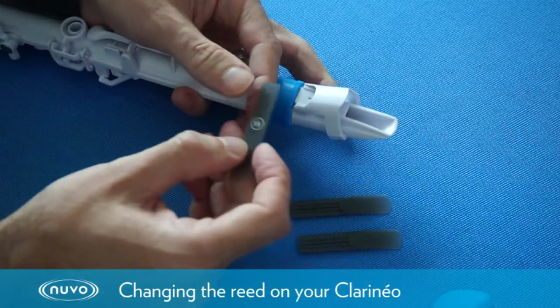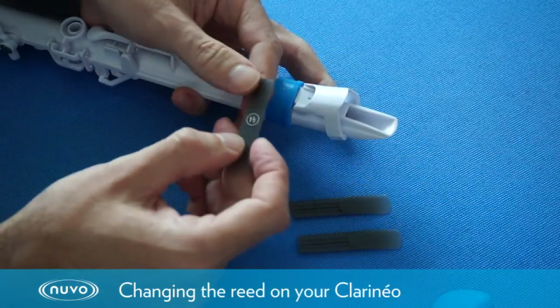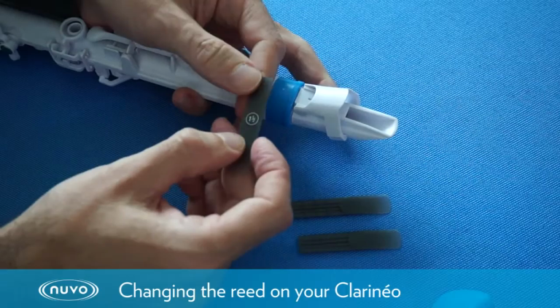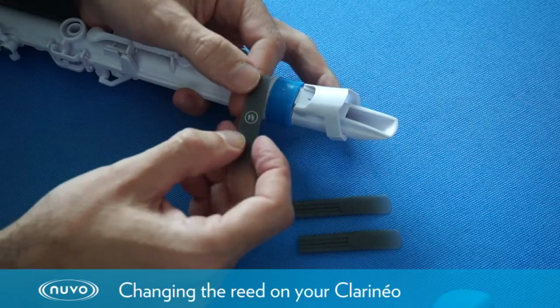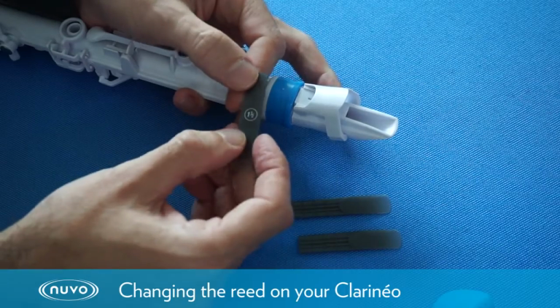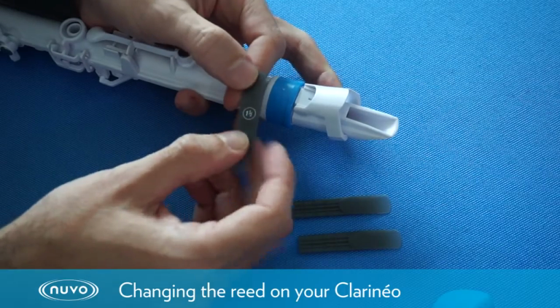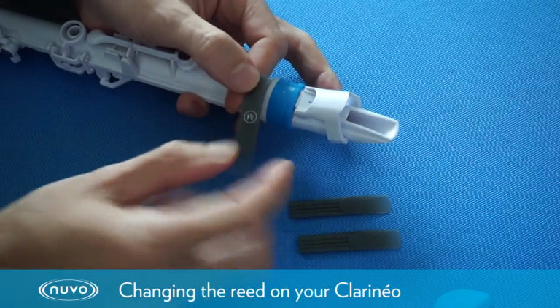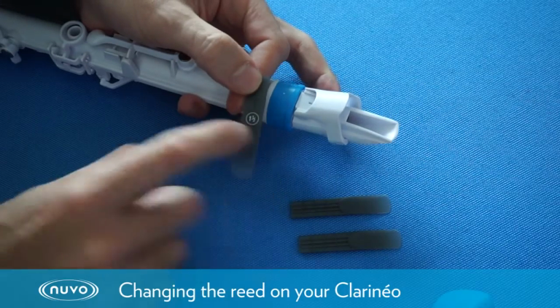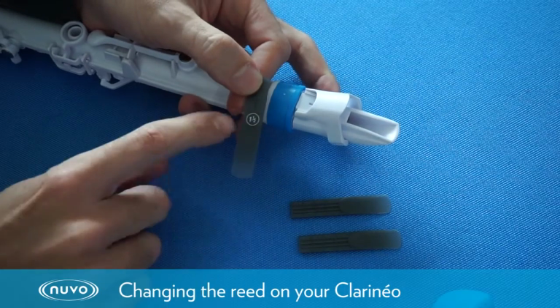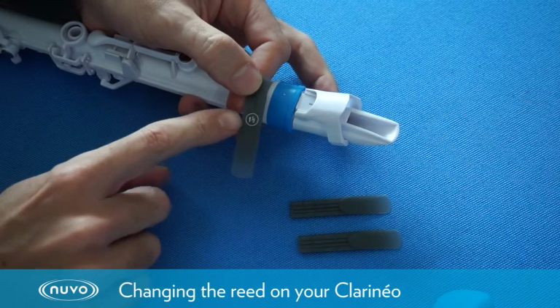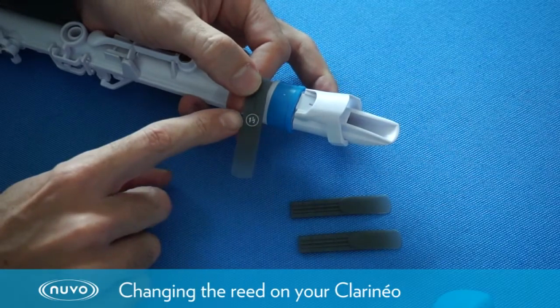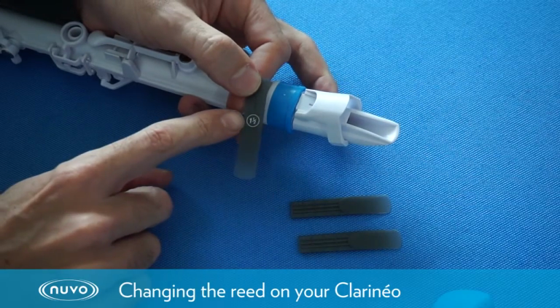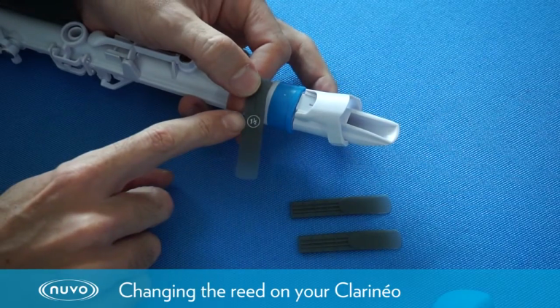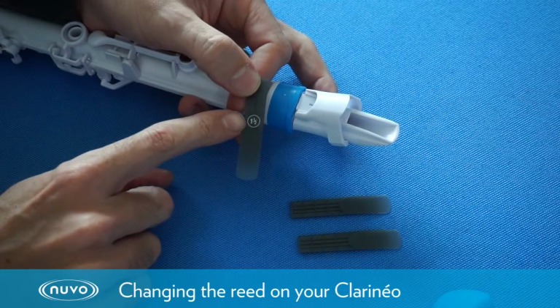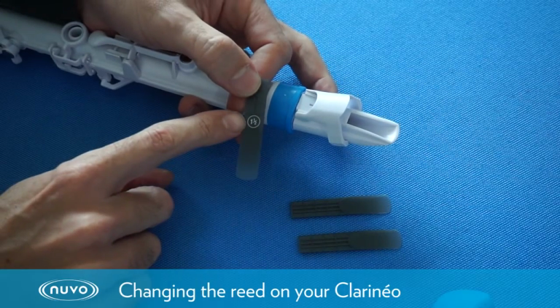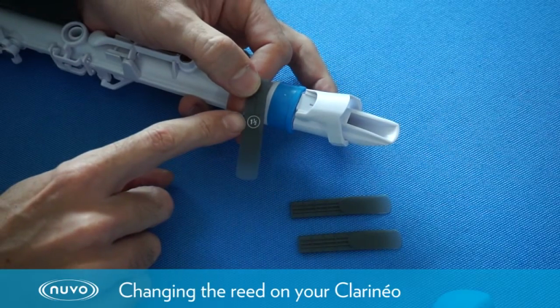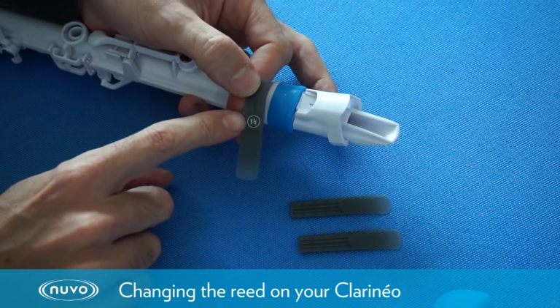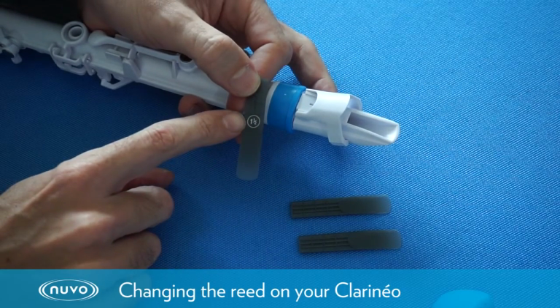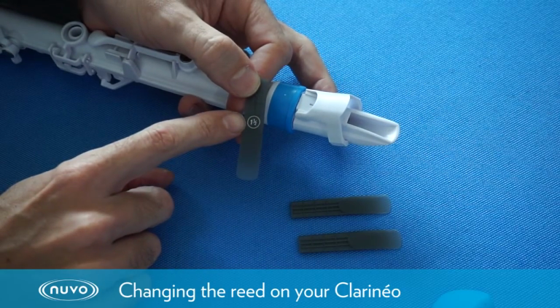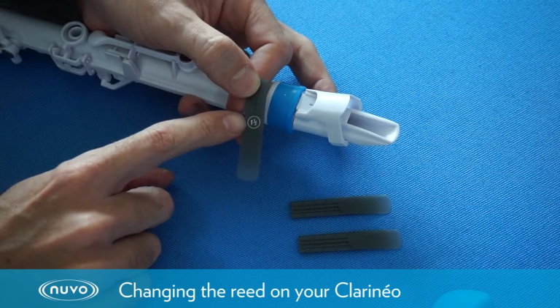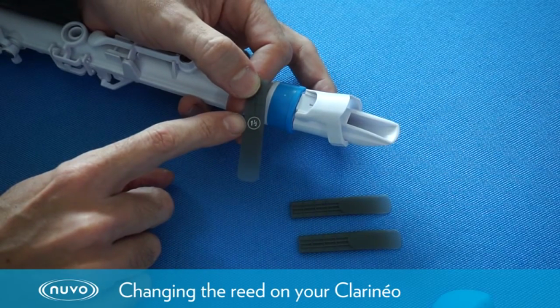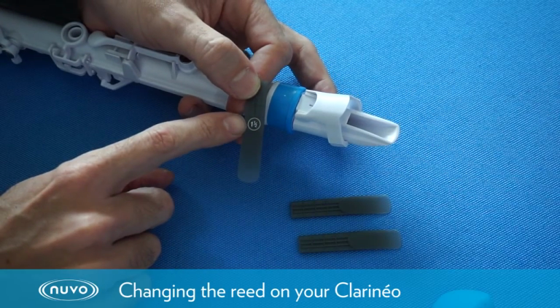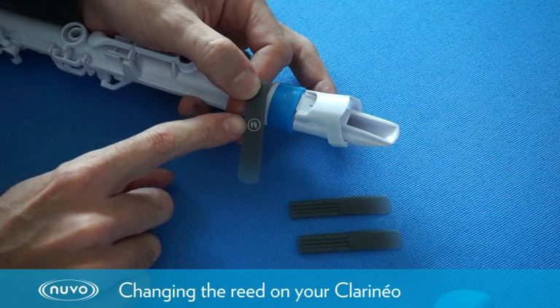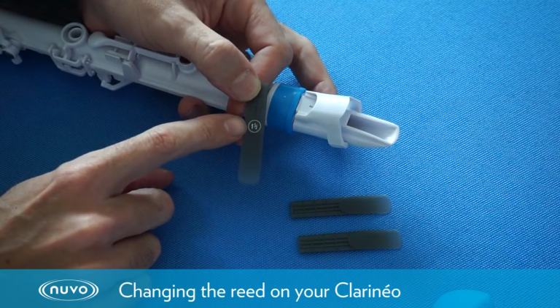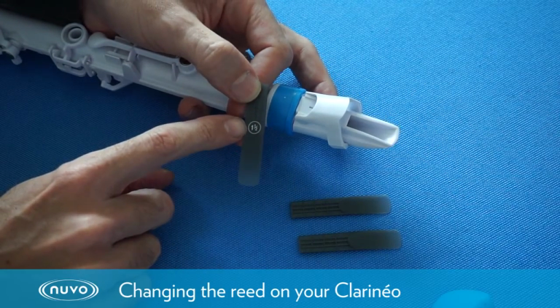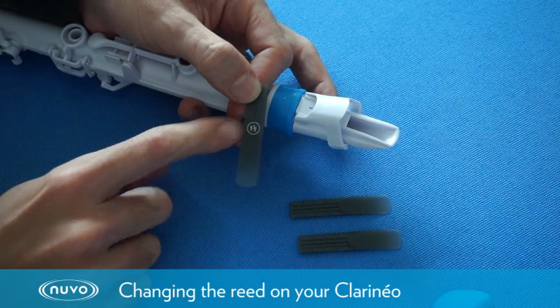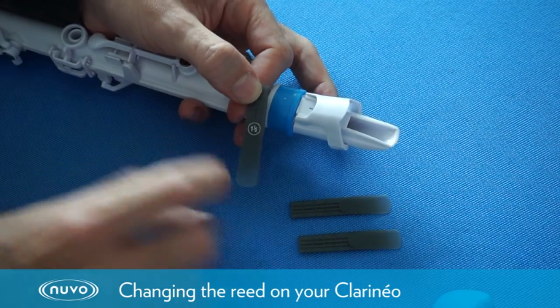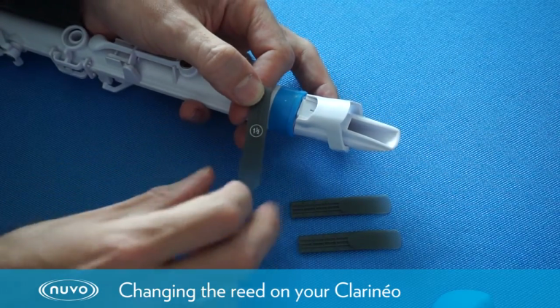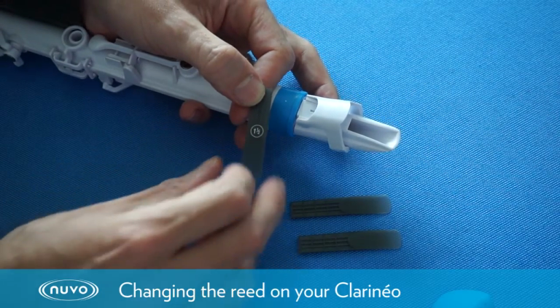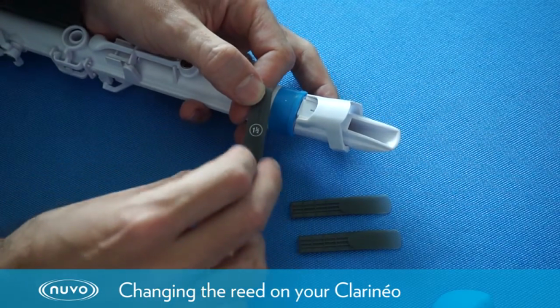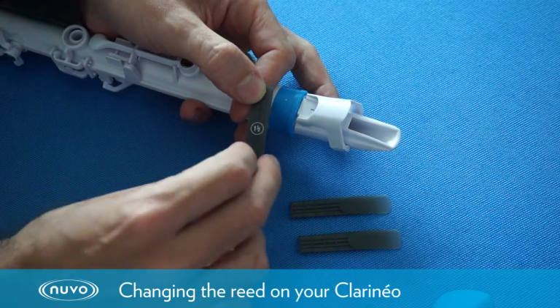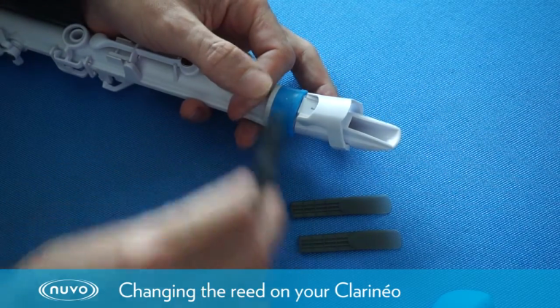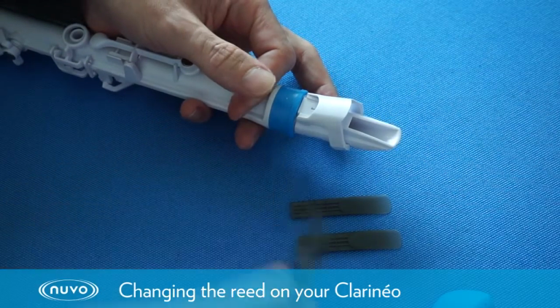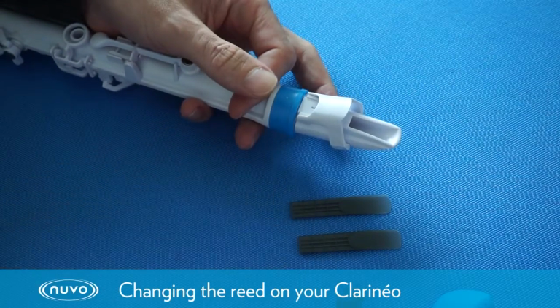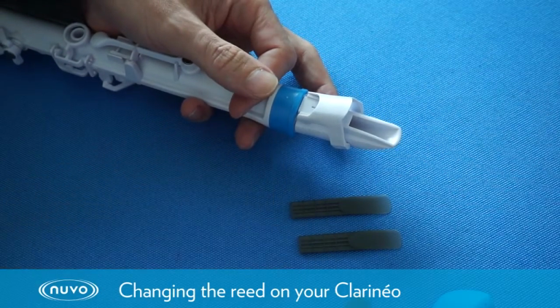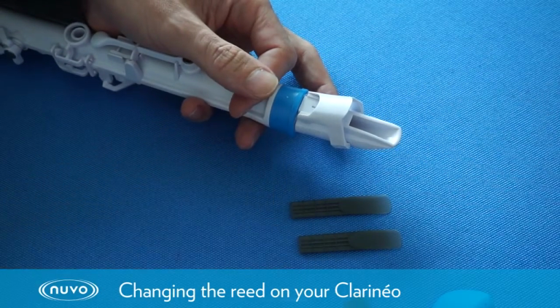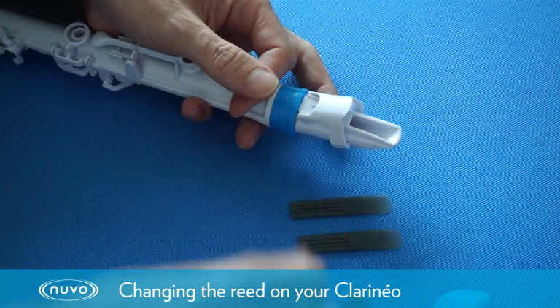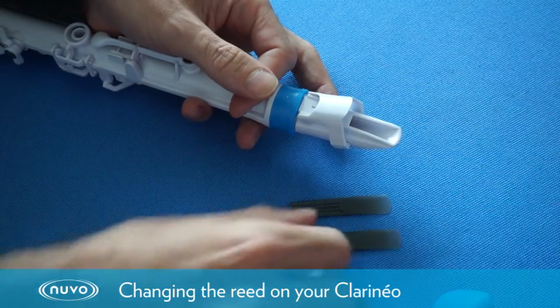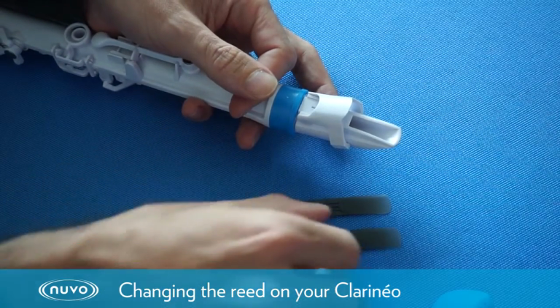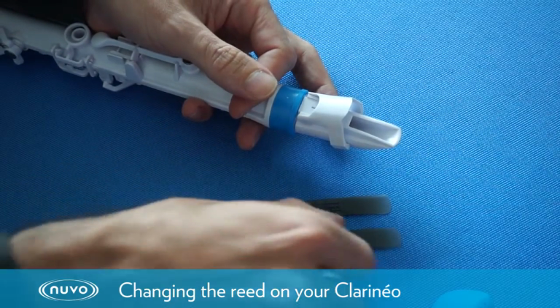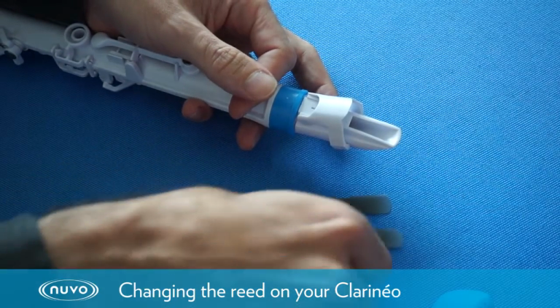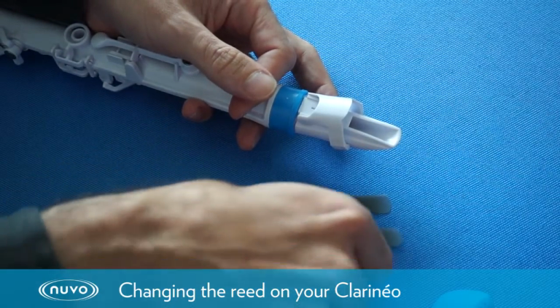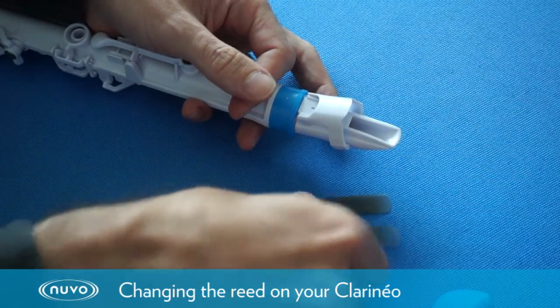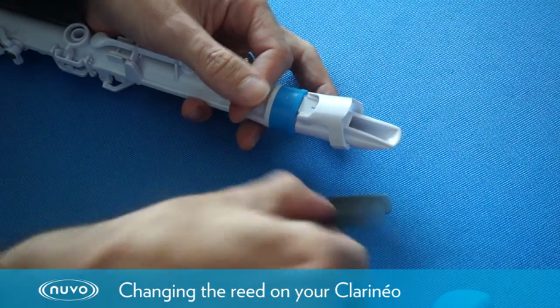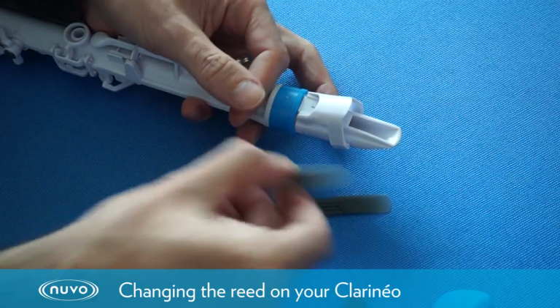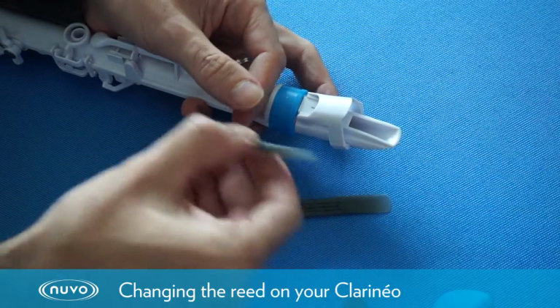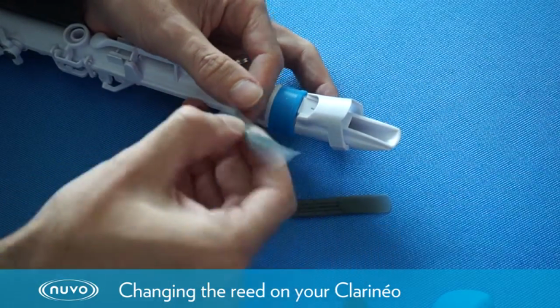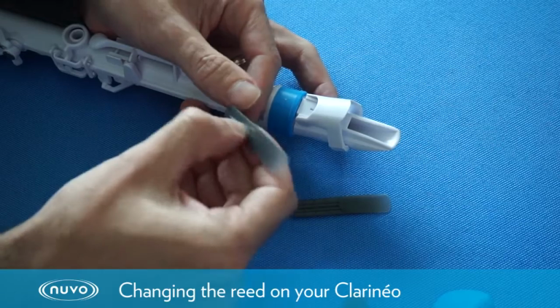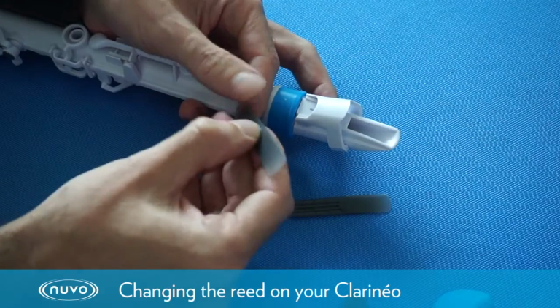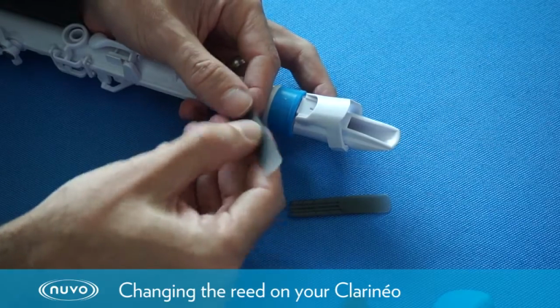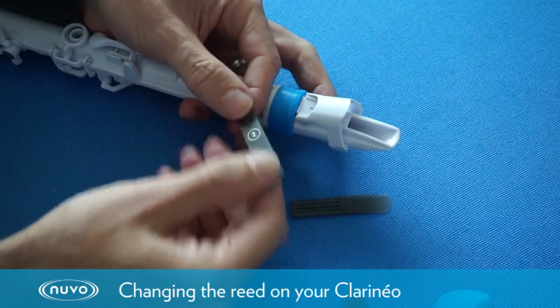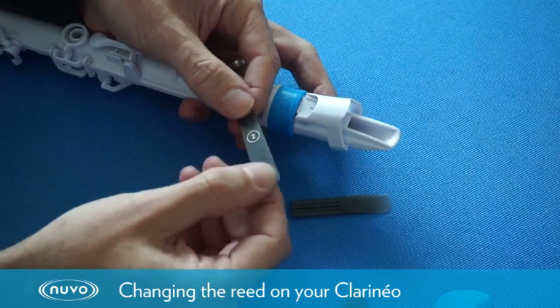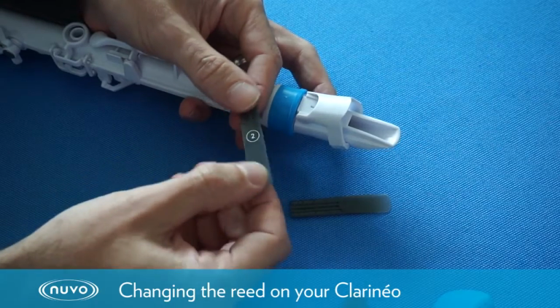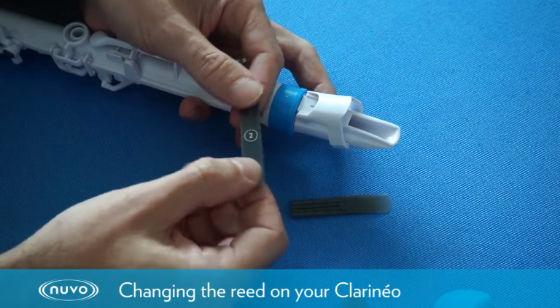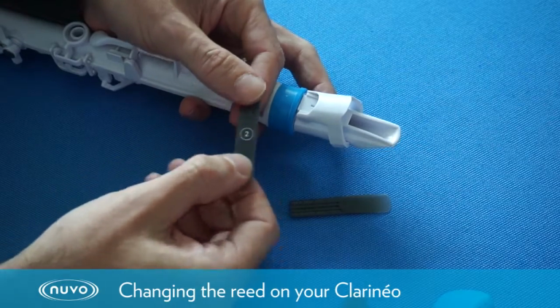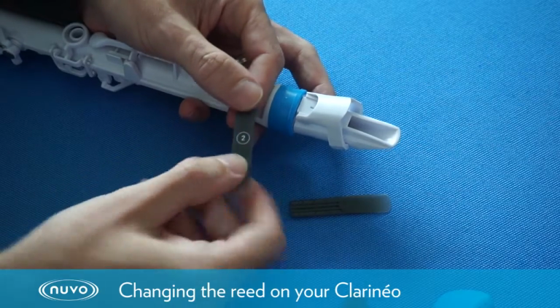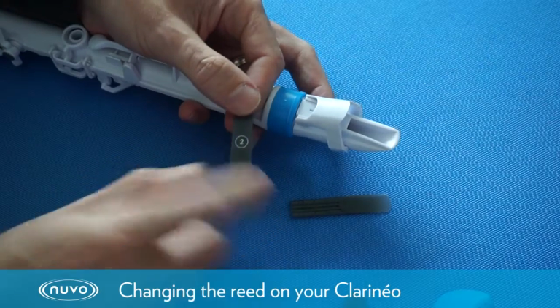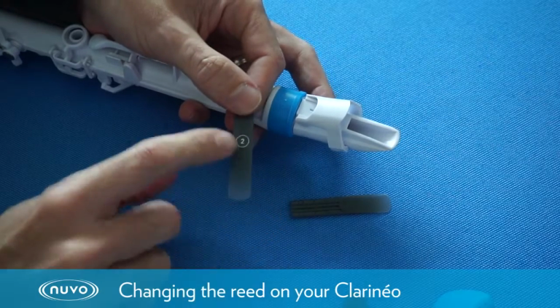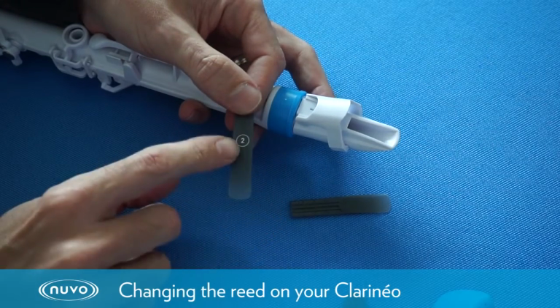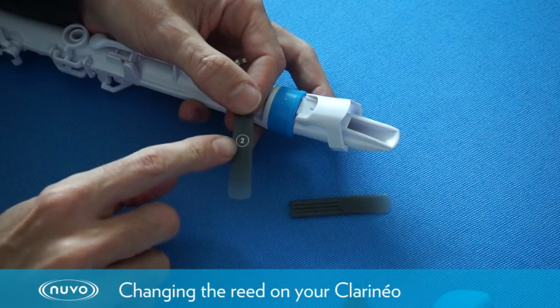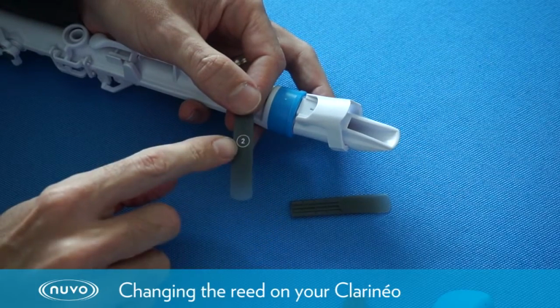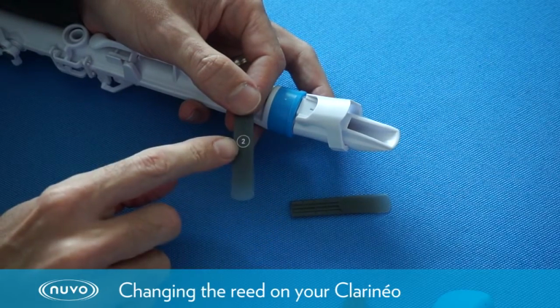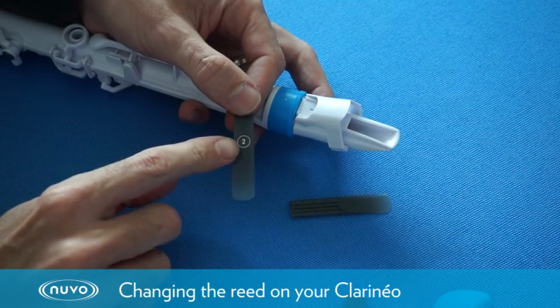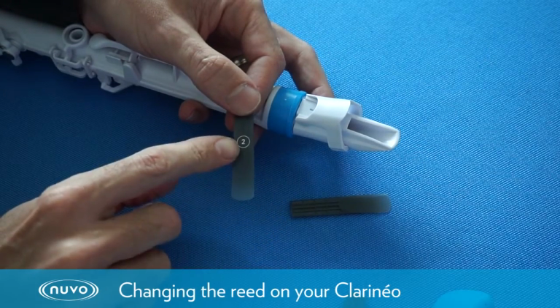This reed is a one and a half. We're going to replace it with a new reed — this is a number two.